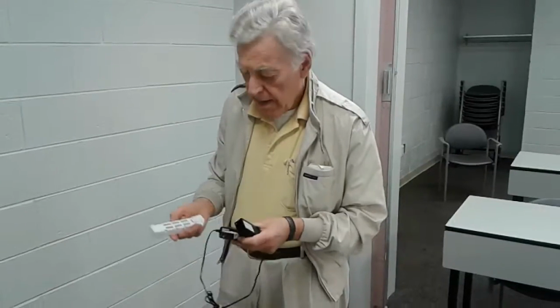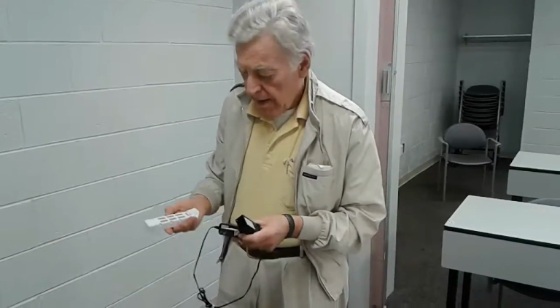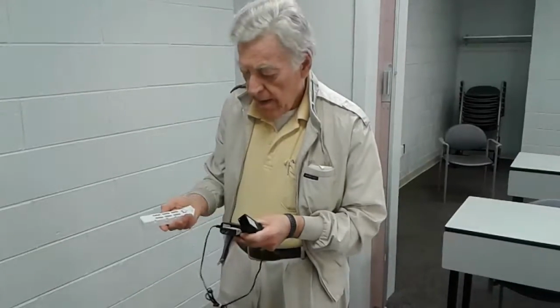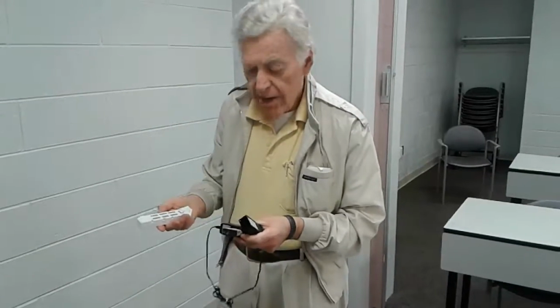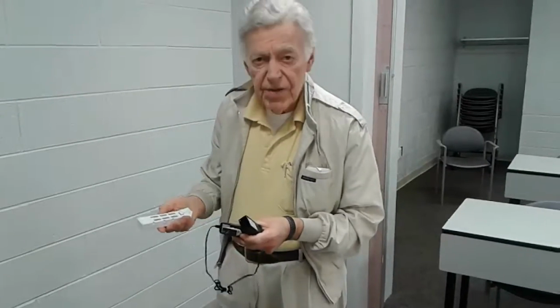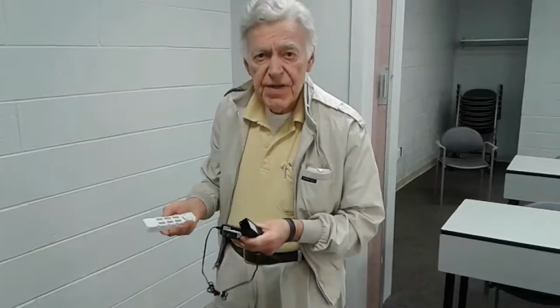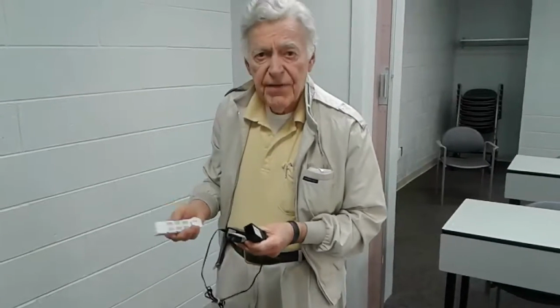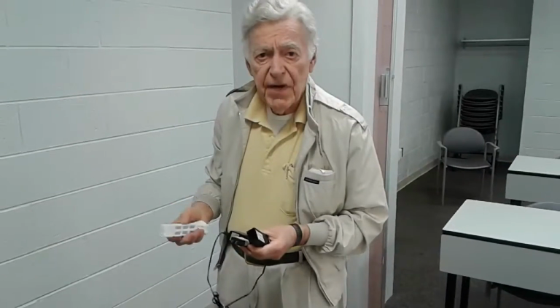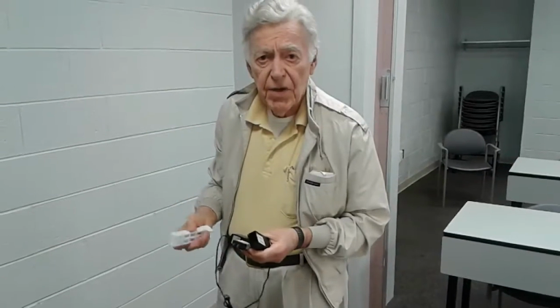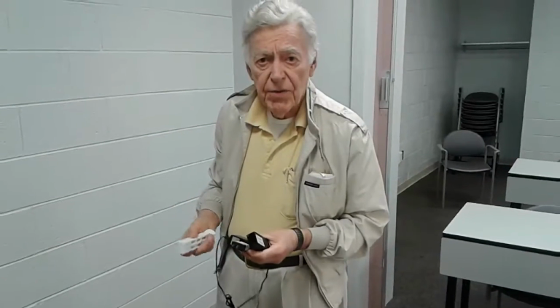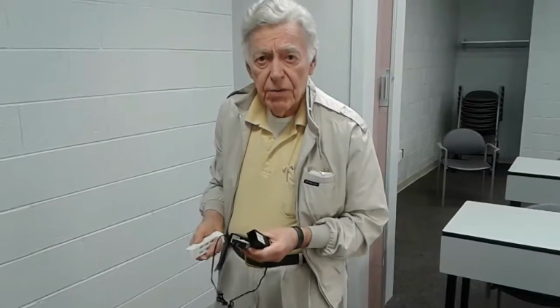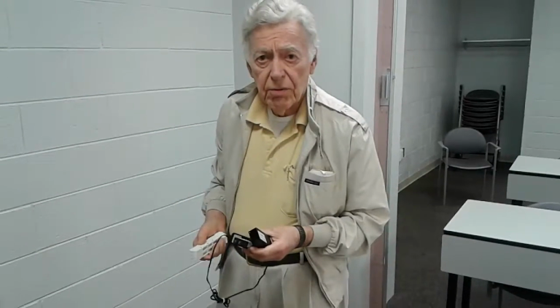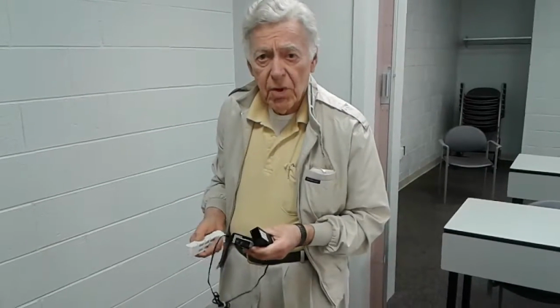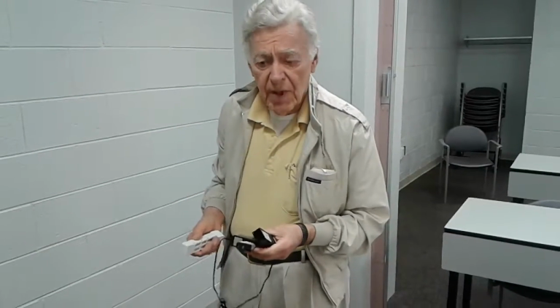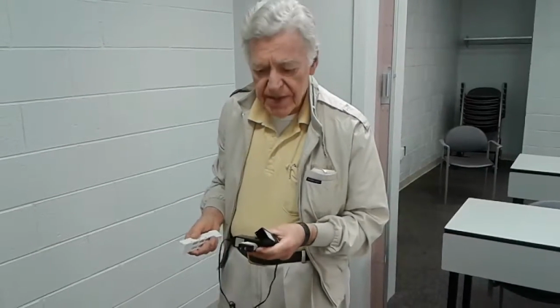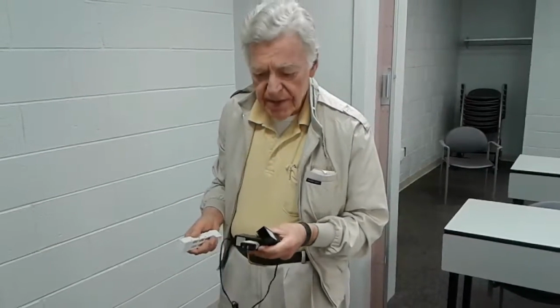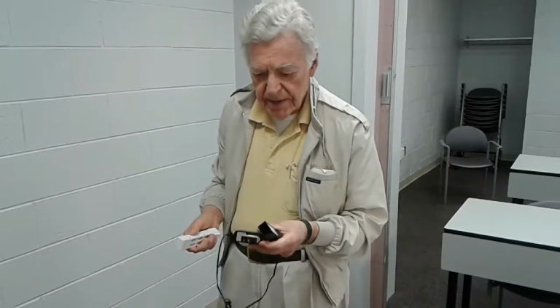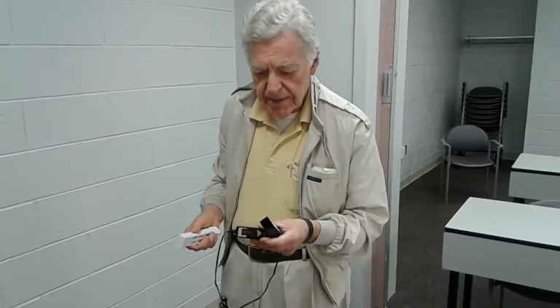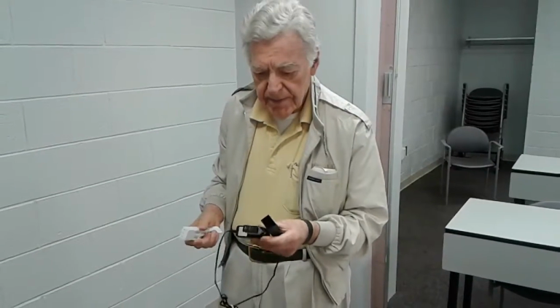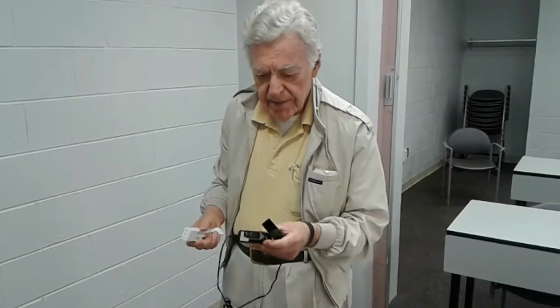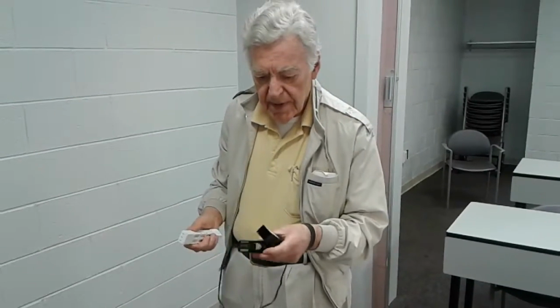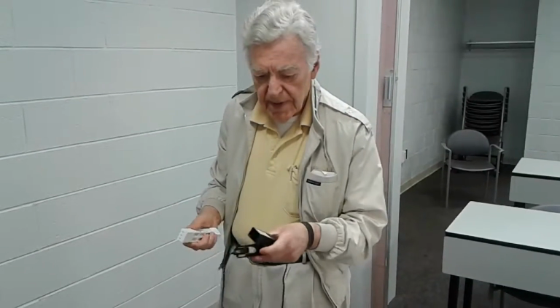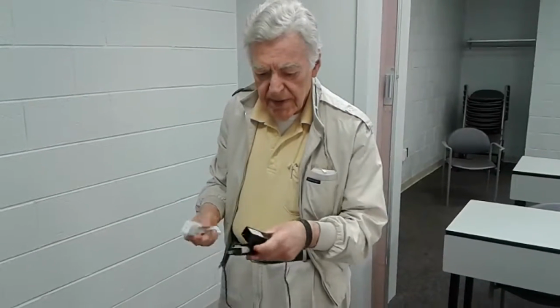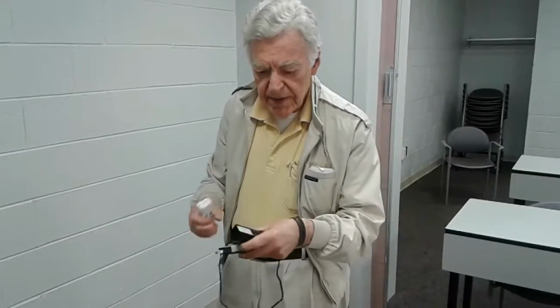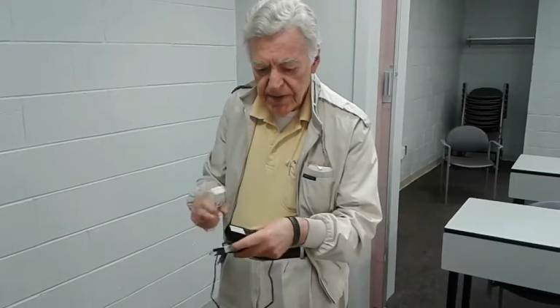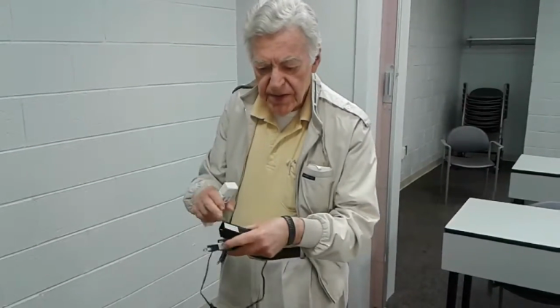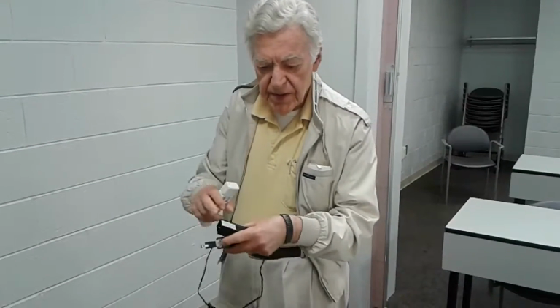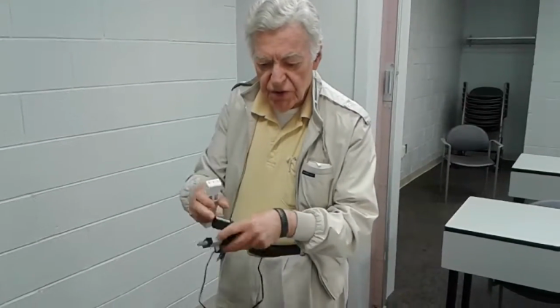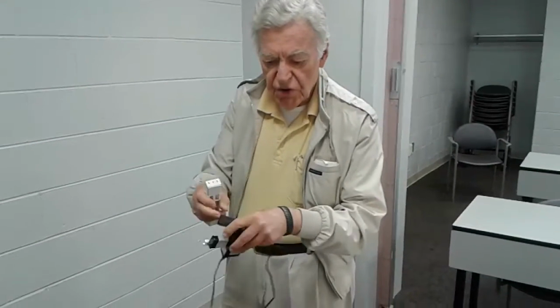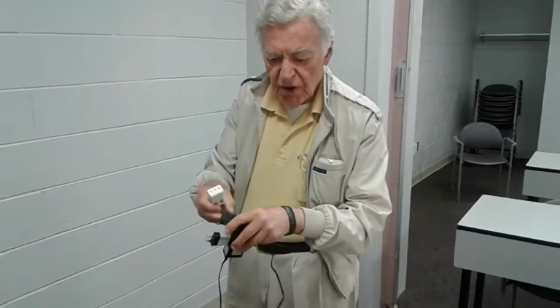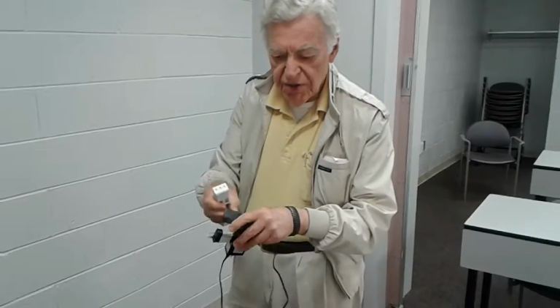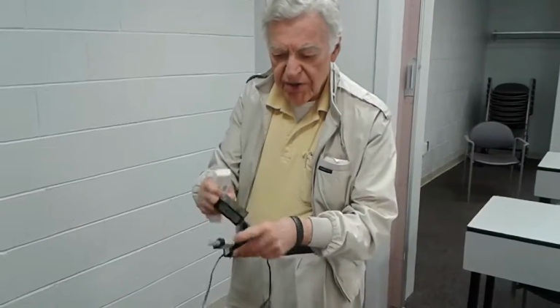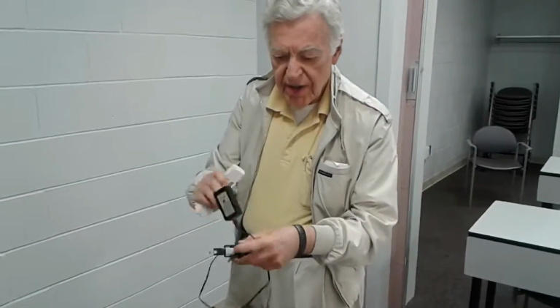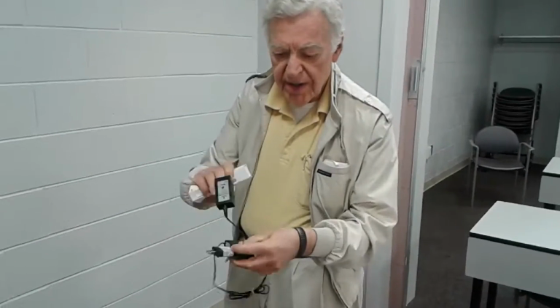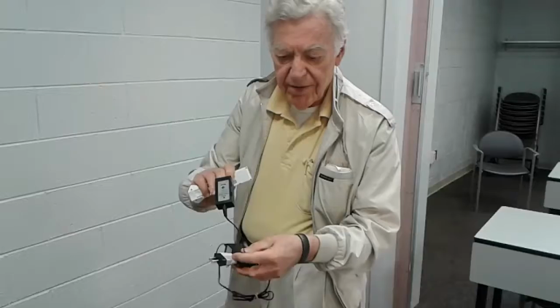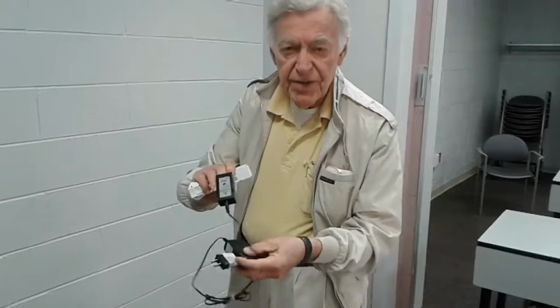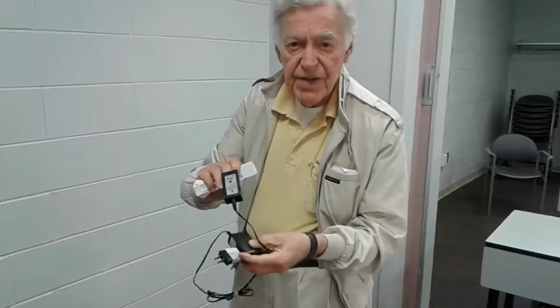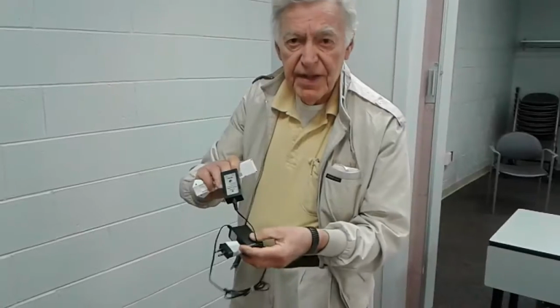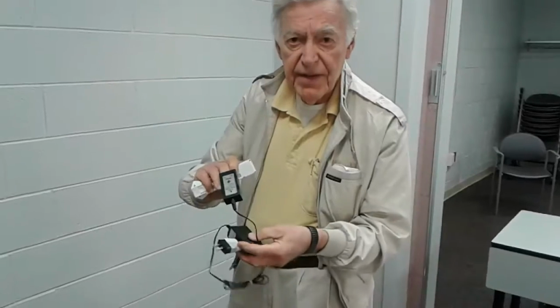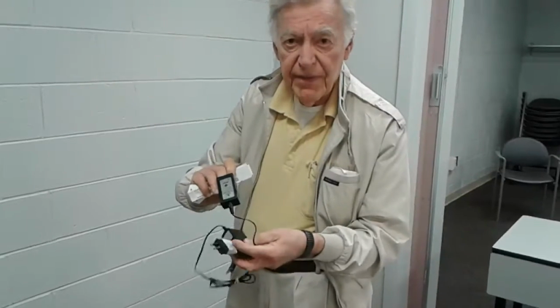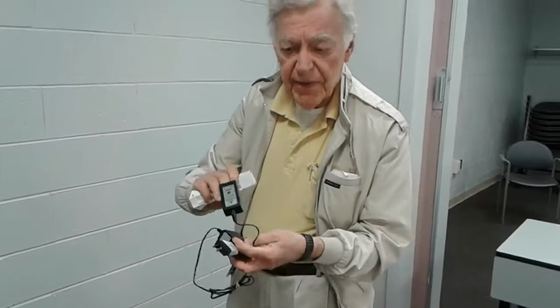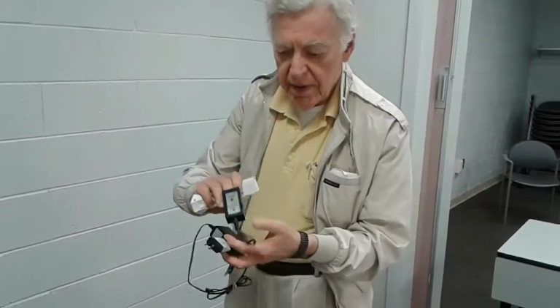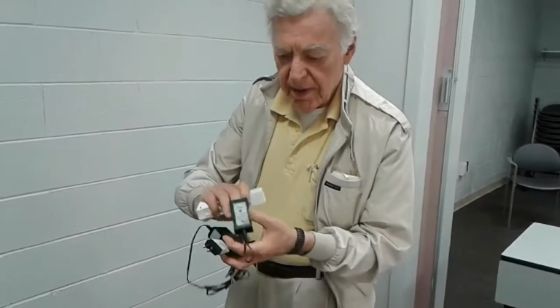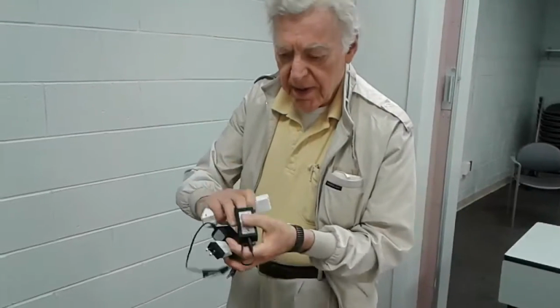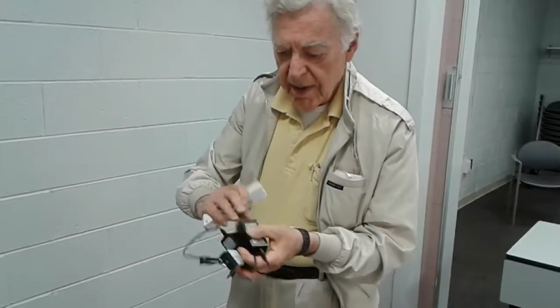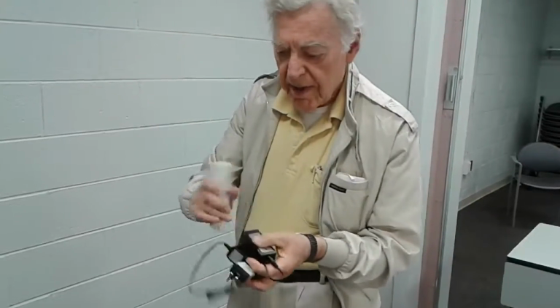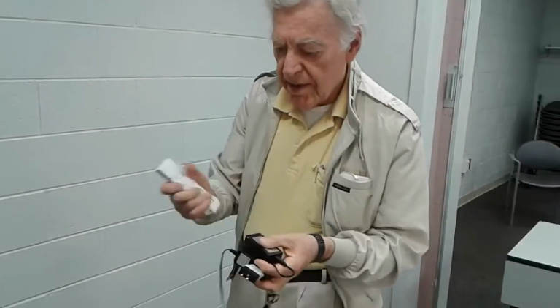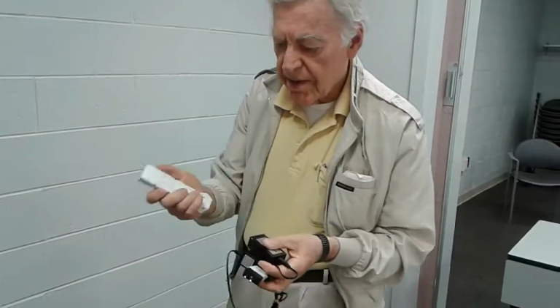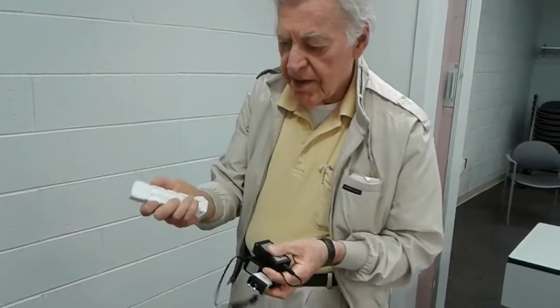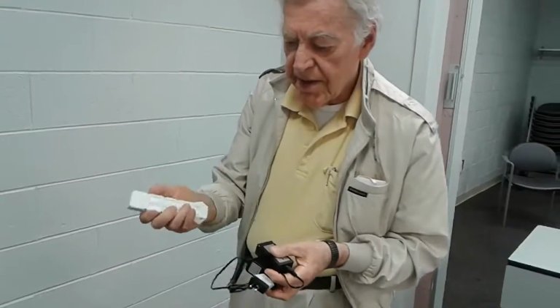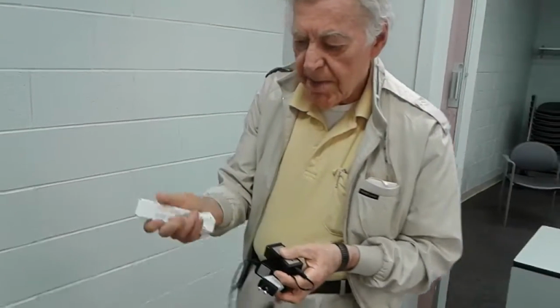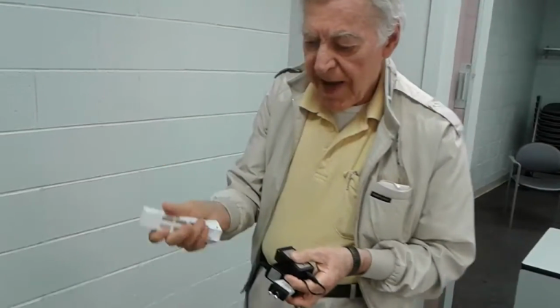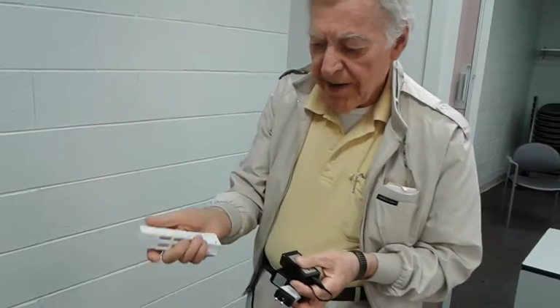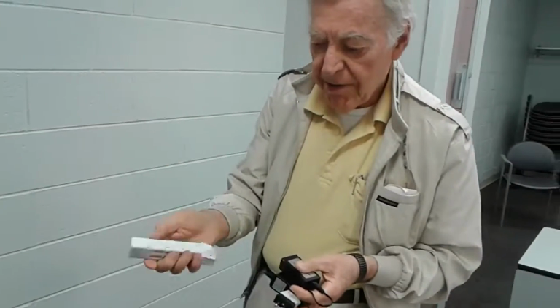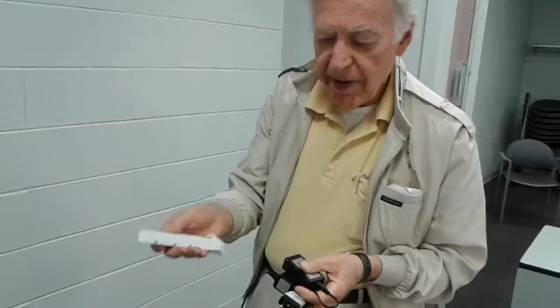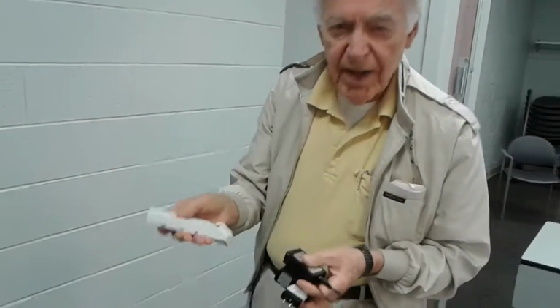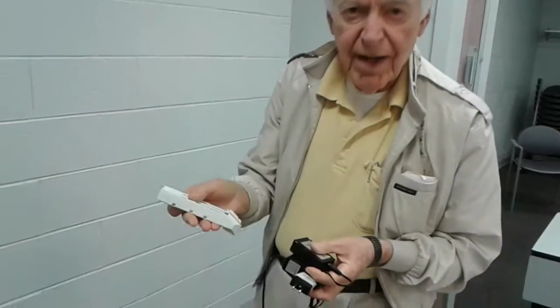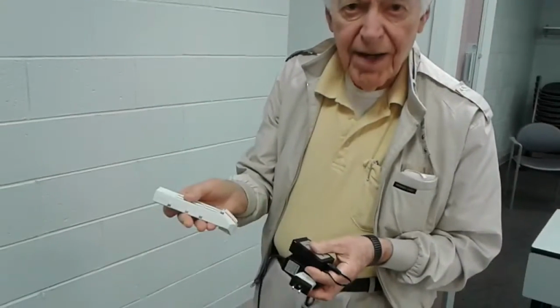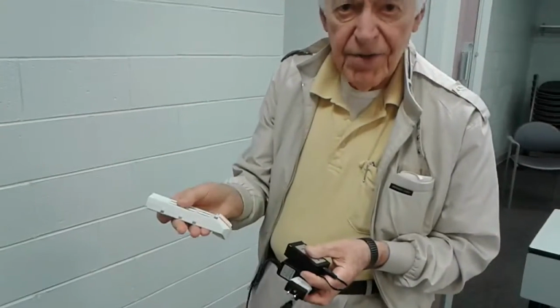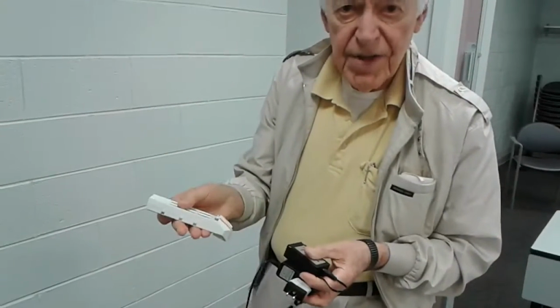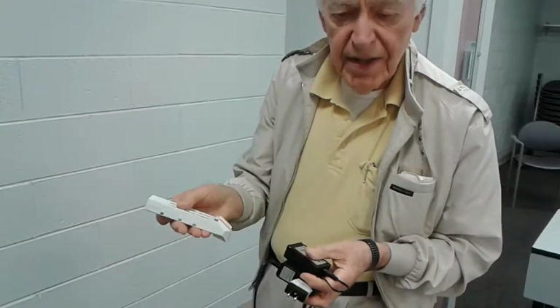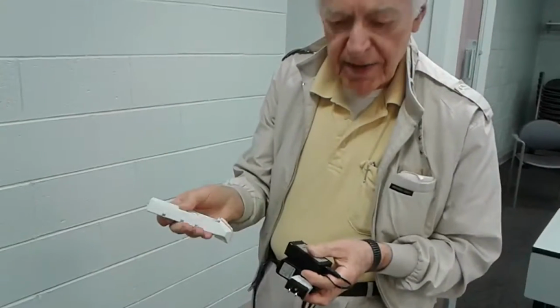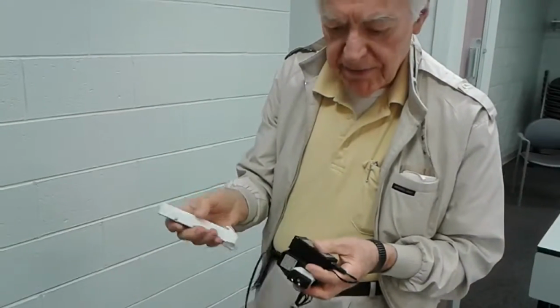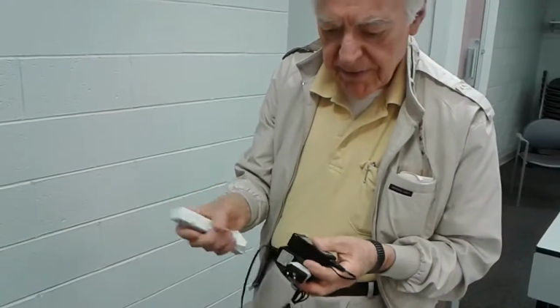Here is the video you requested. This is the charger that I received. This is the battery that I received.